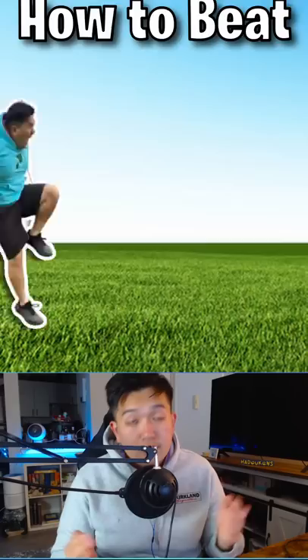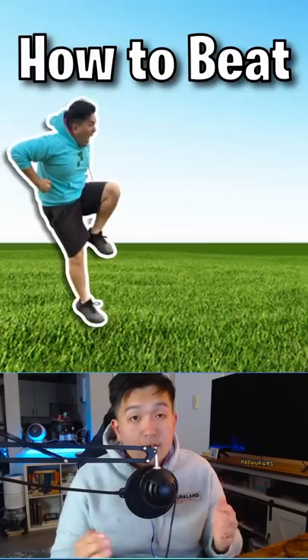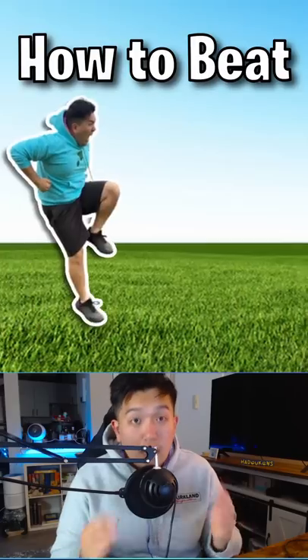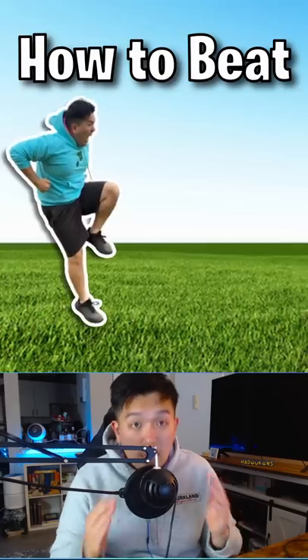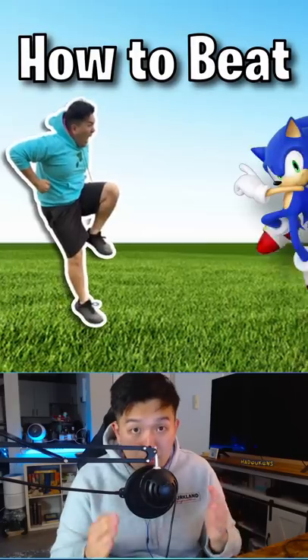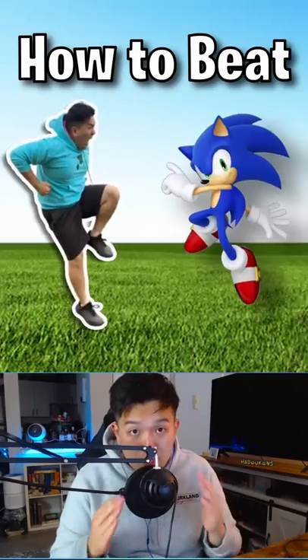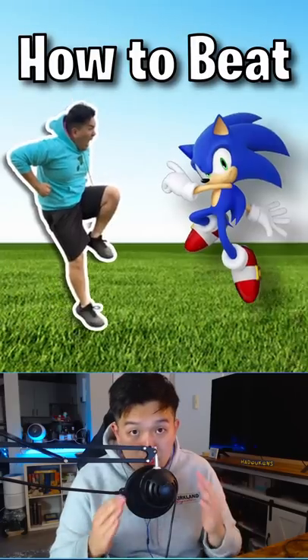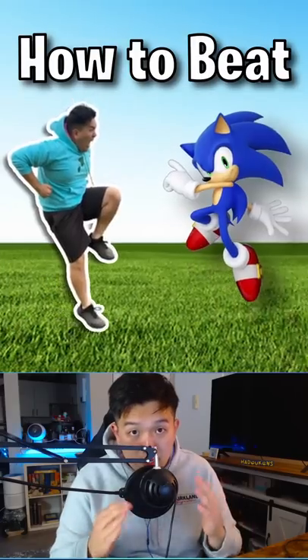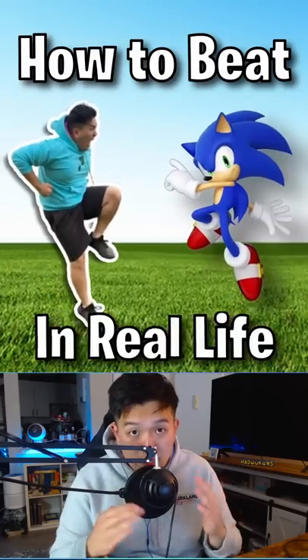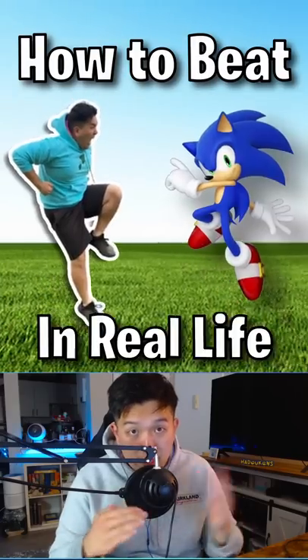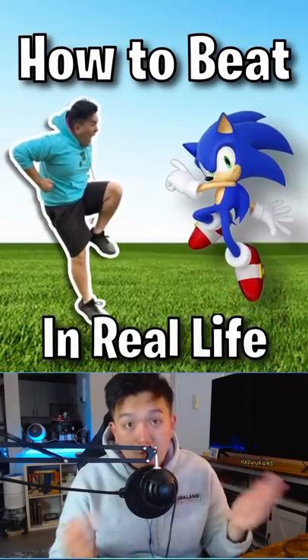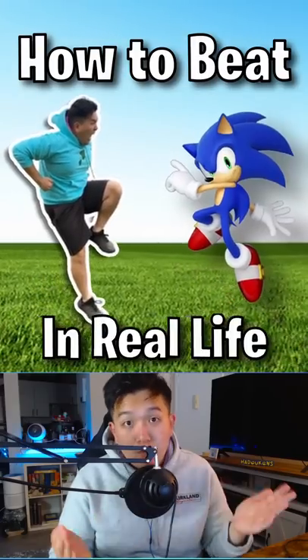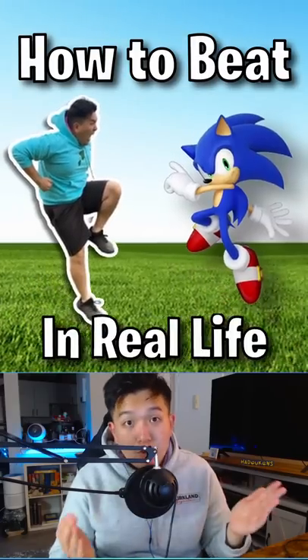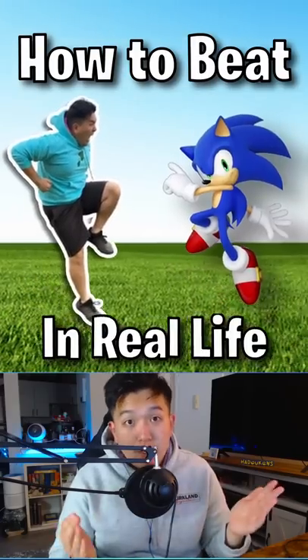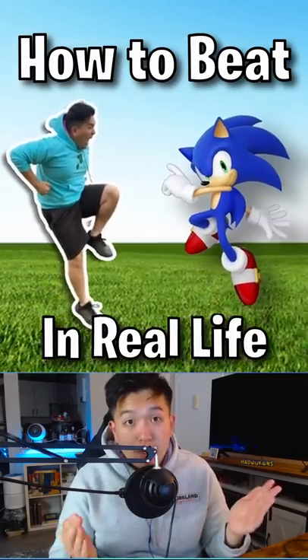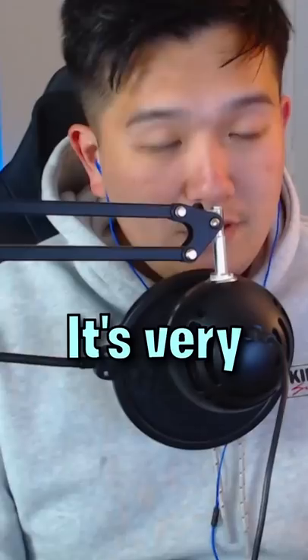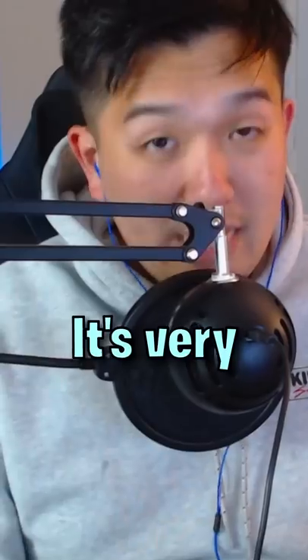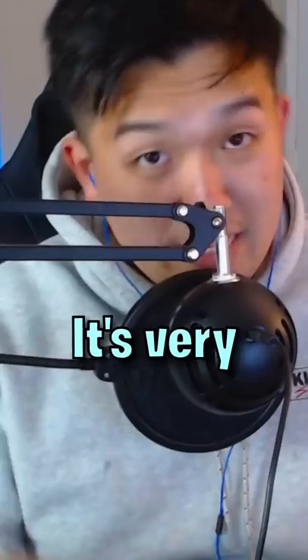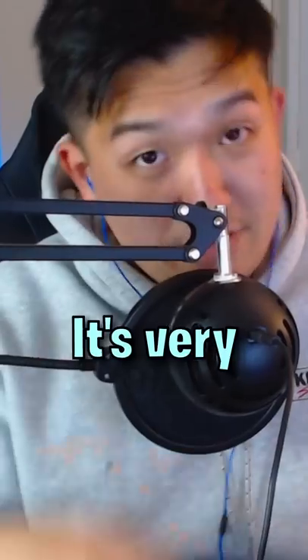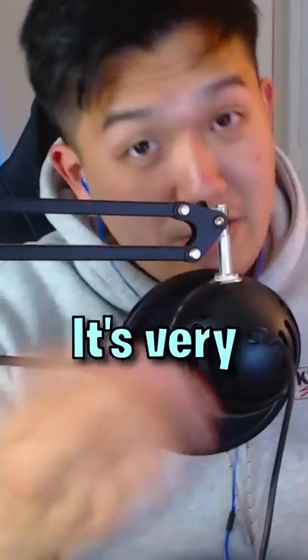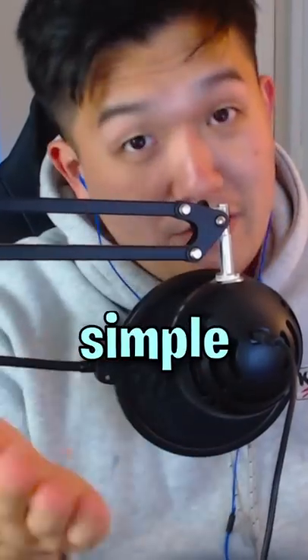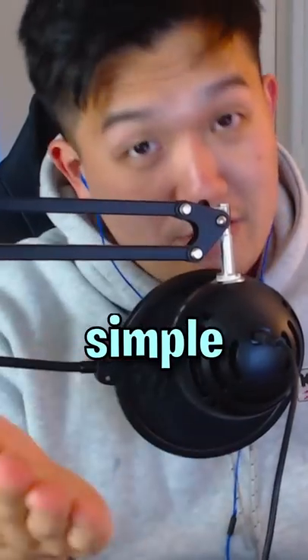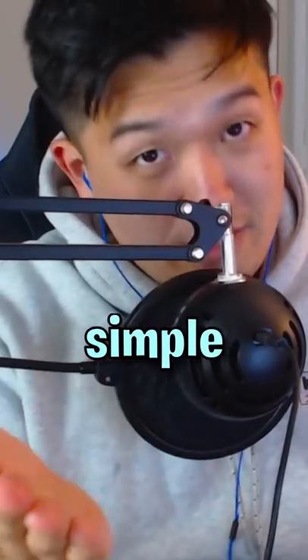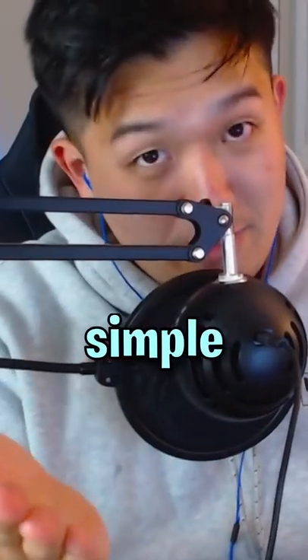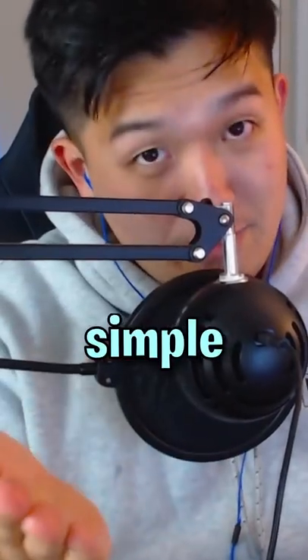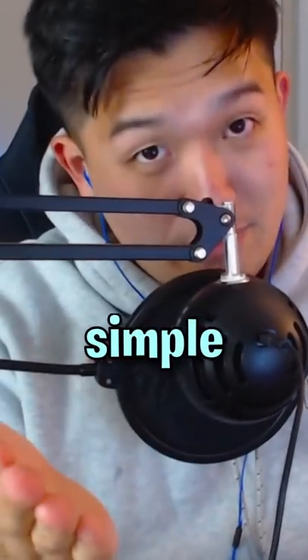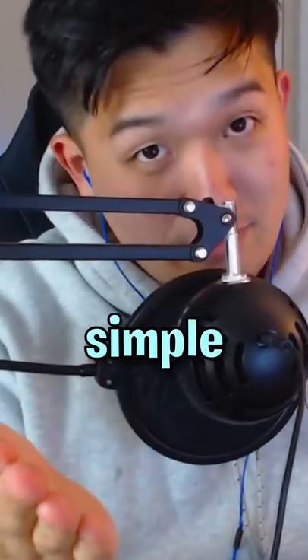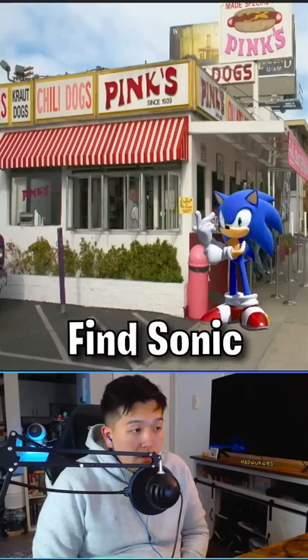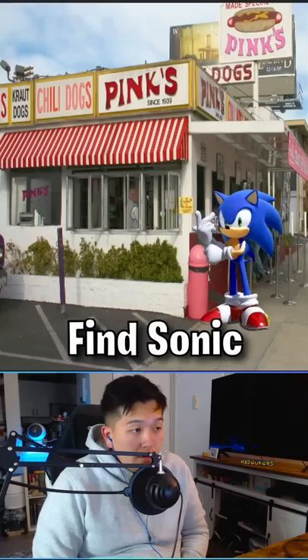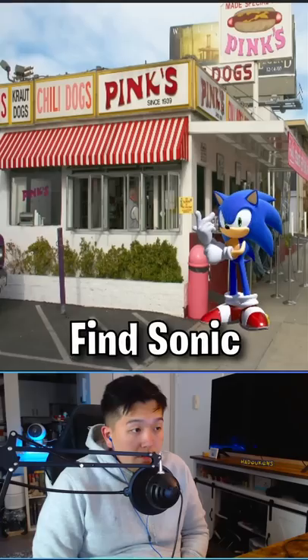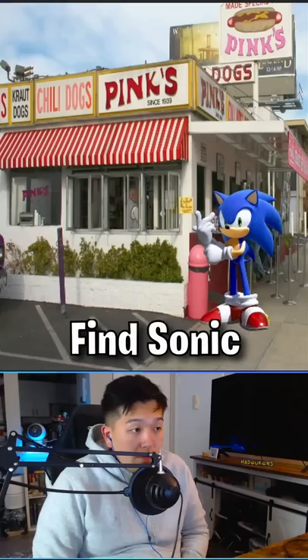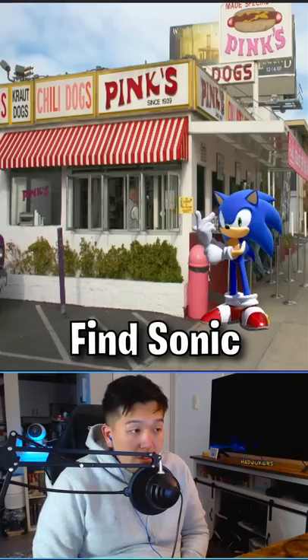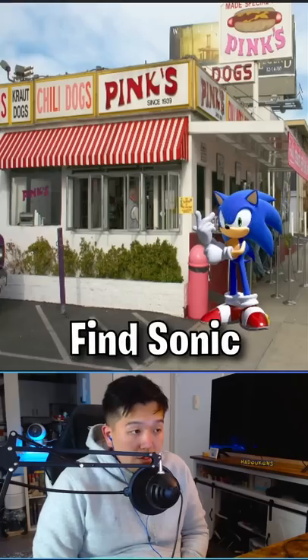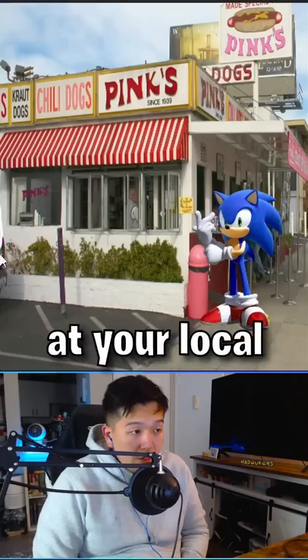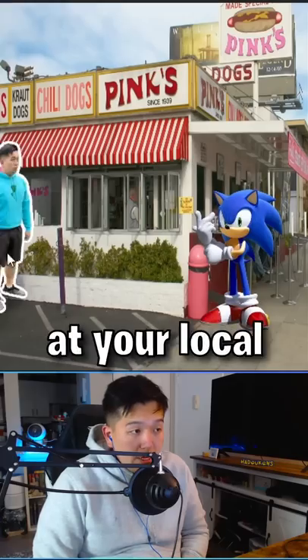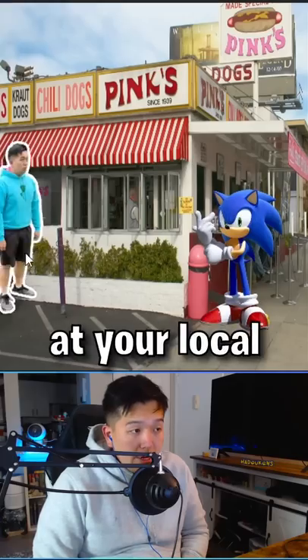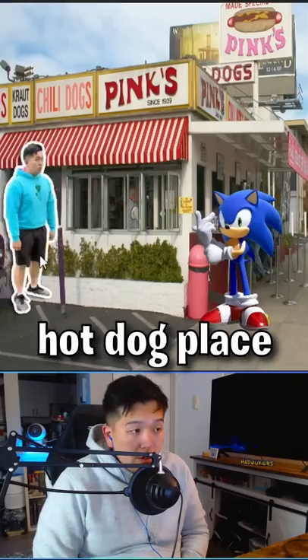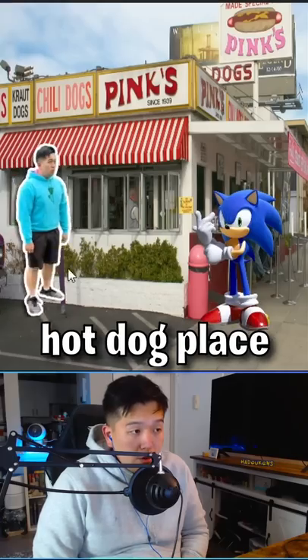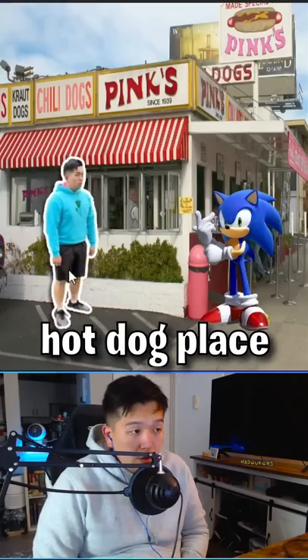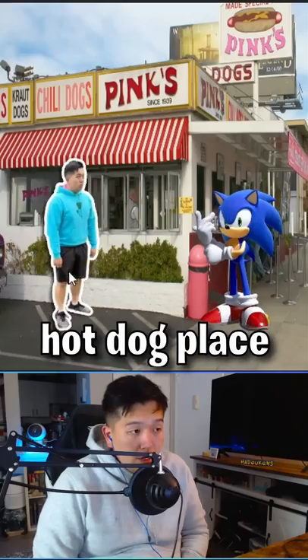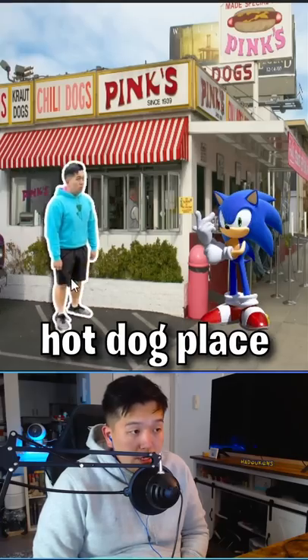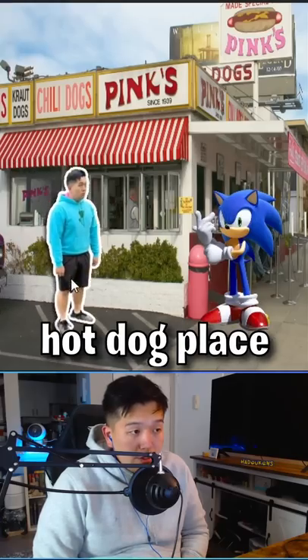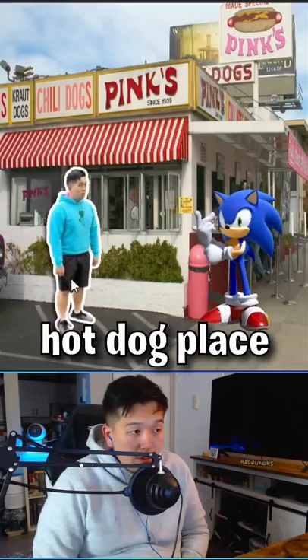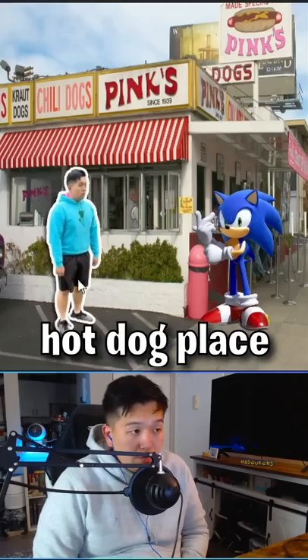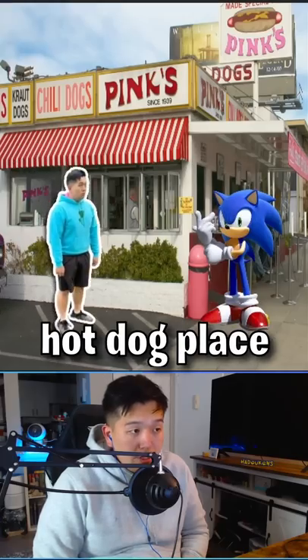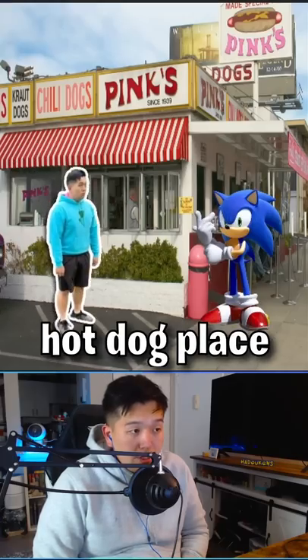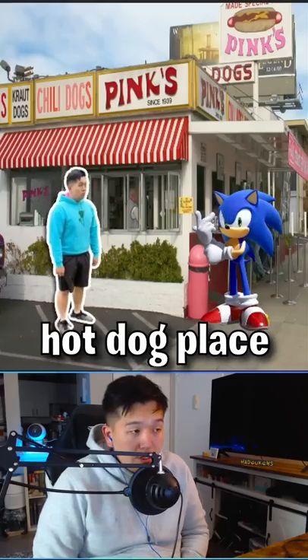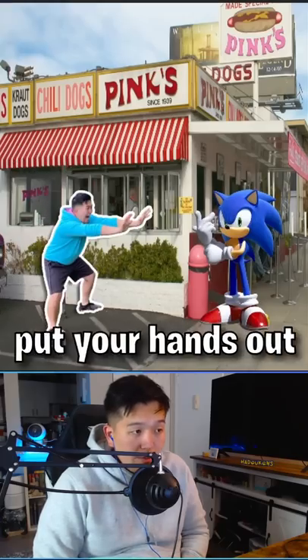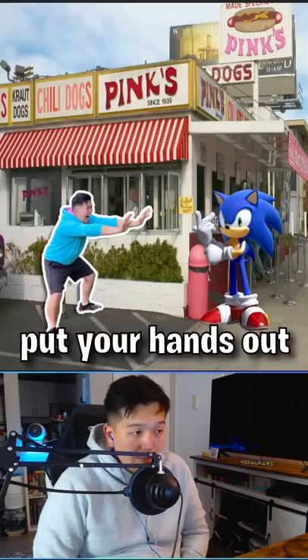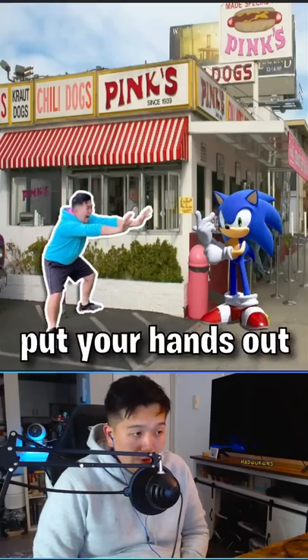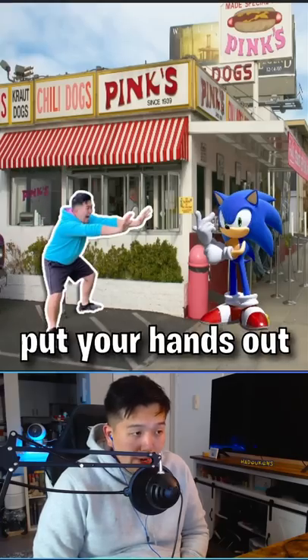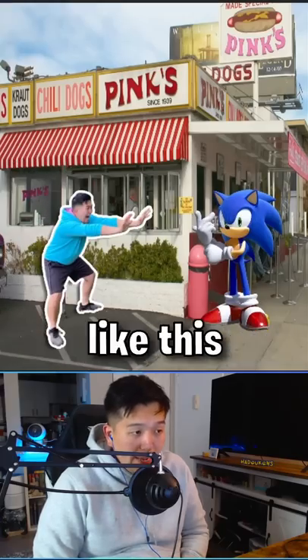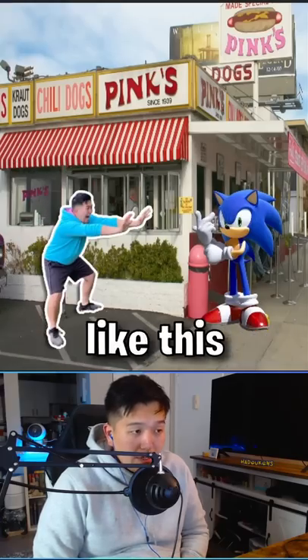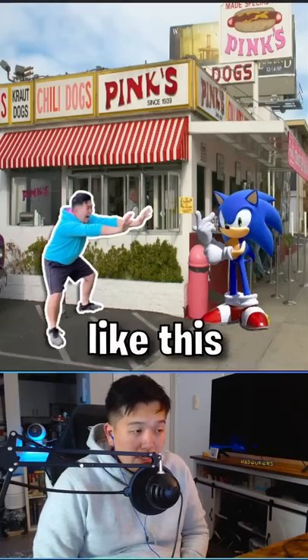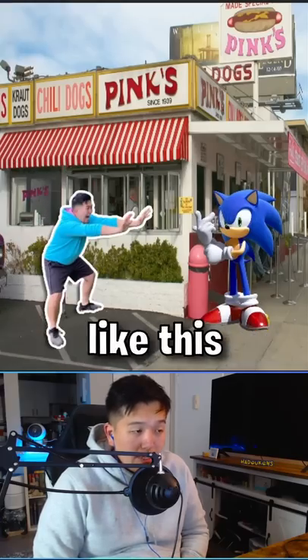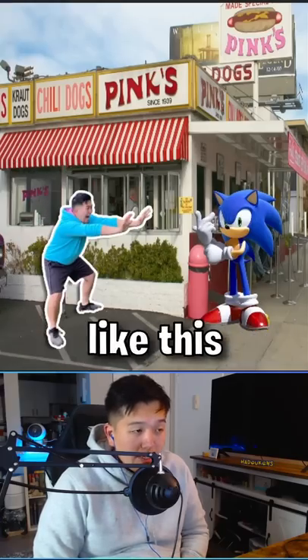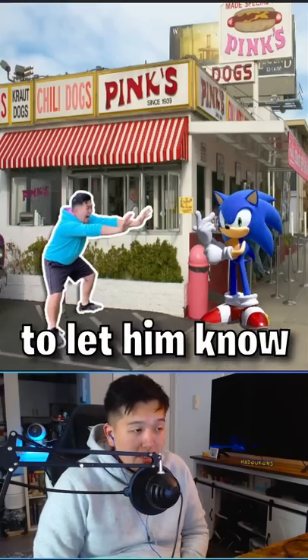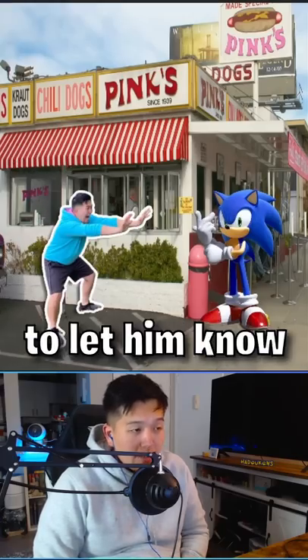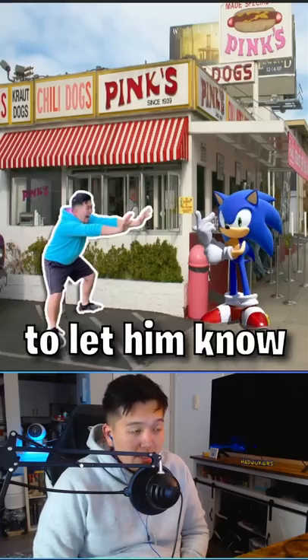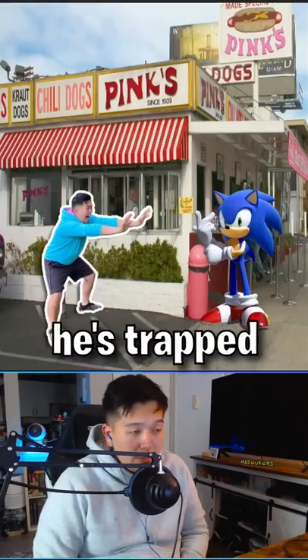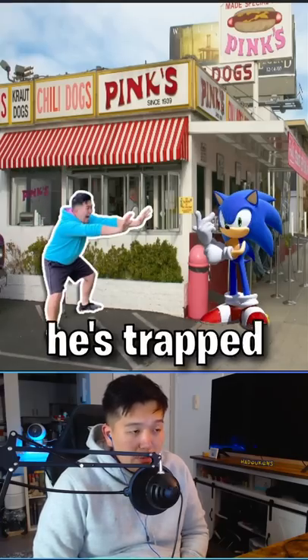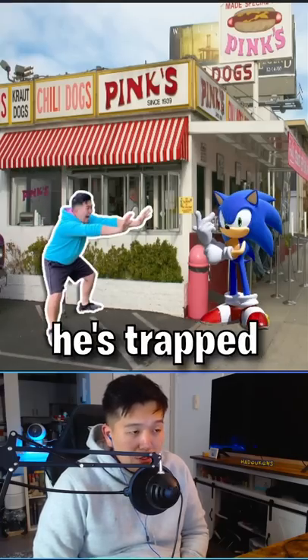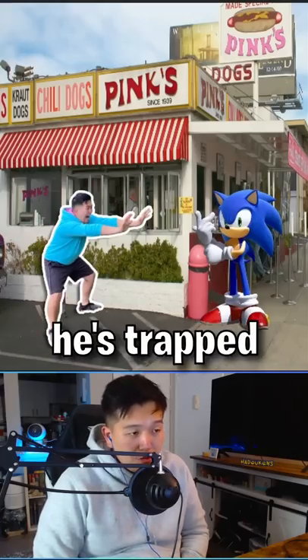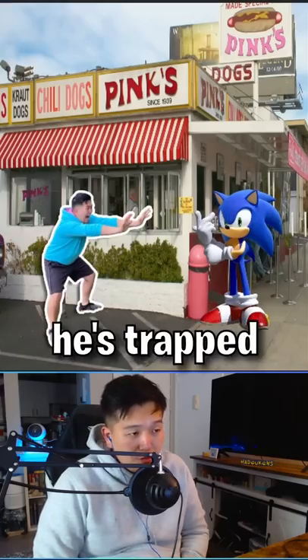How to beat Sonic in real life. It's very simple. Find Sonic at your local hot dog place. Put your hands out like this to let him know he's trapped.